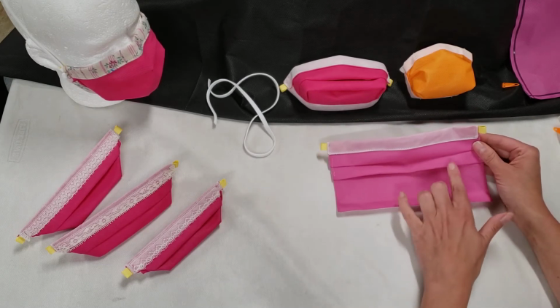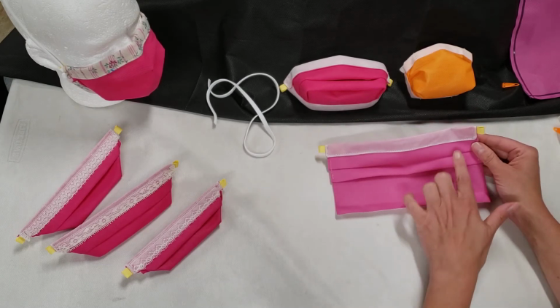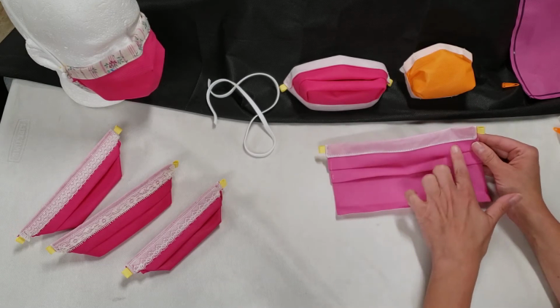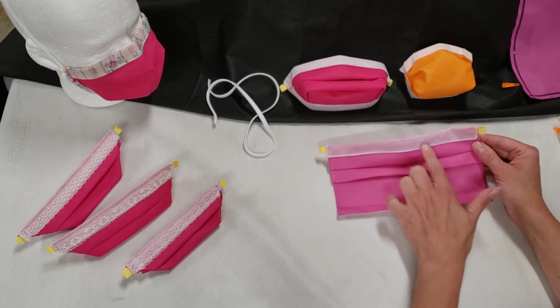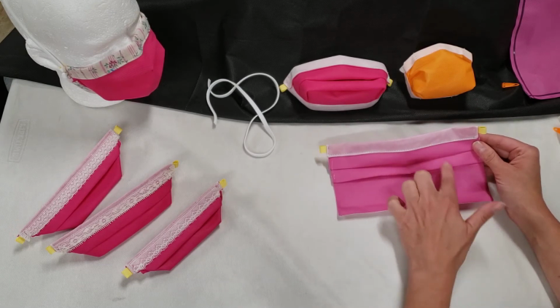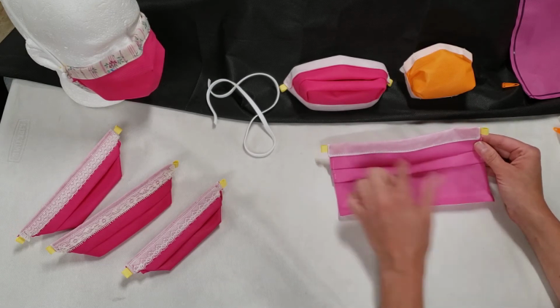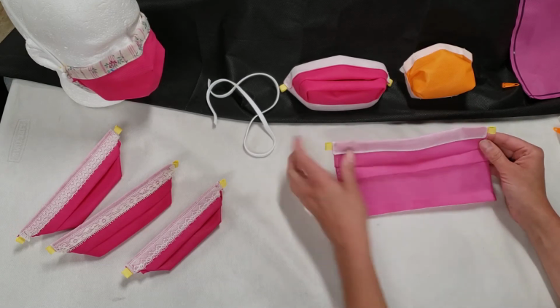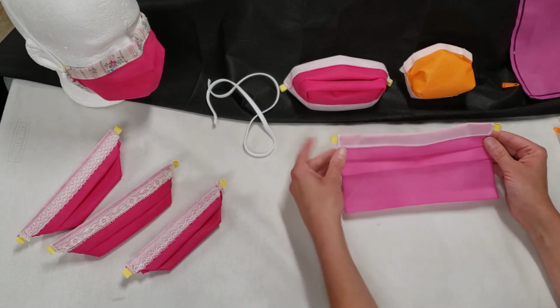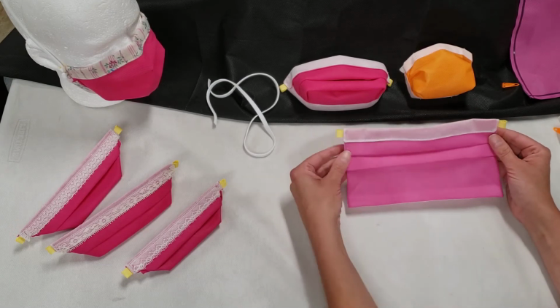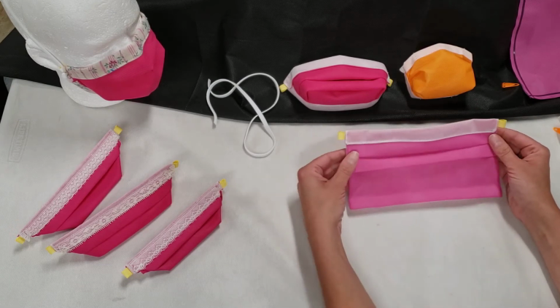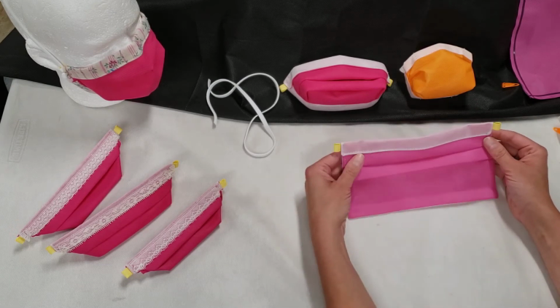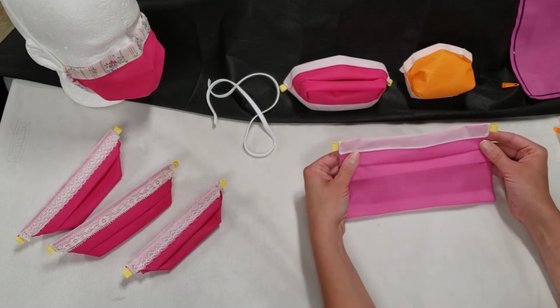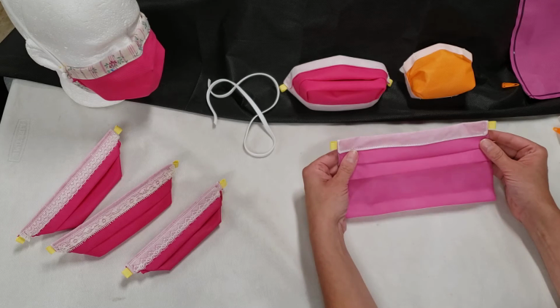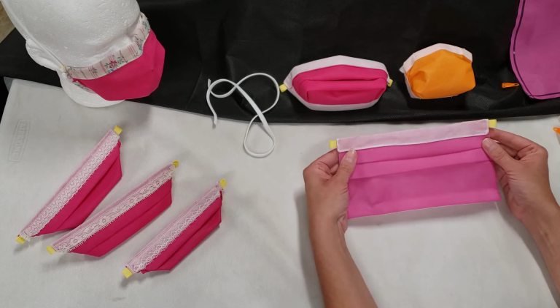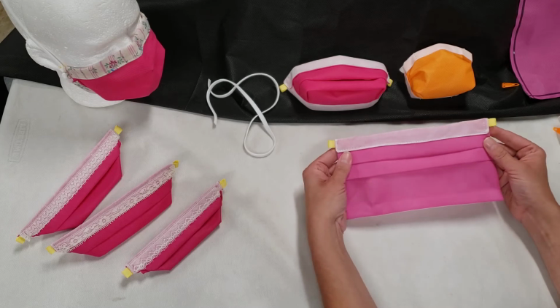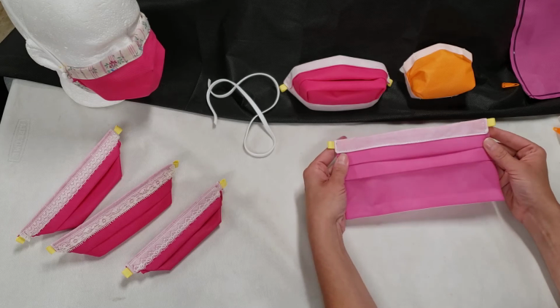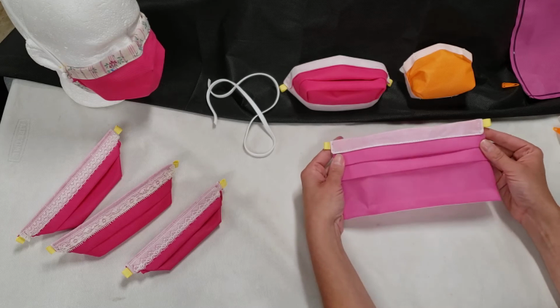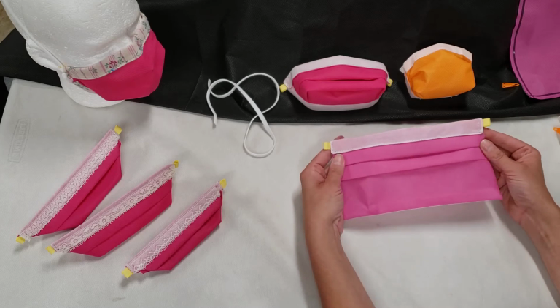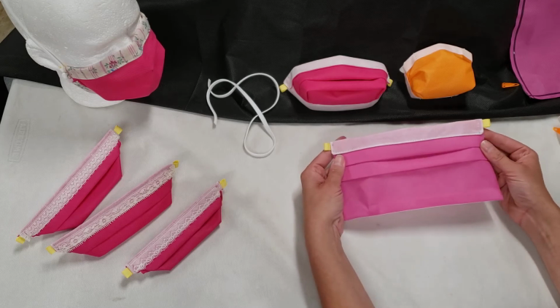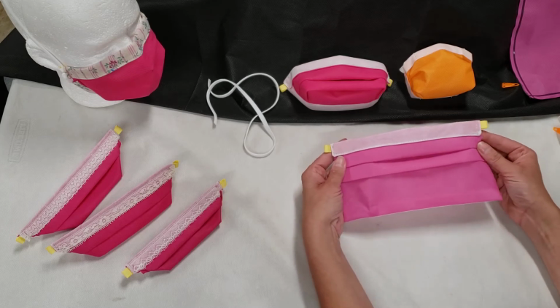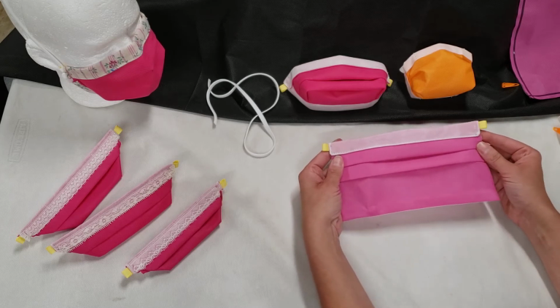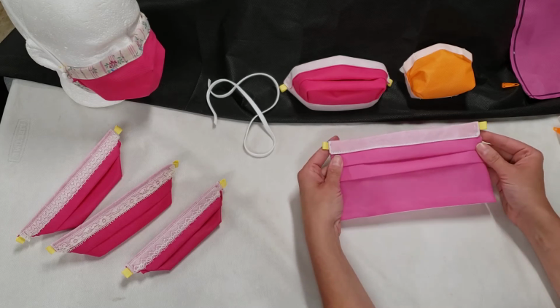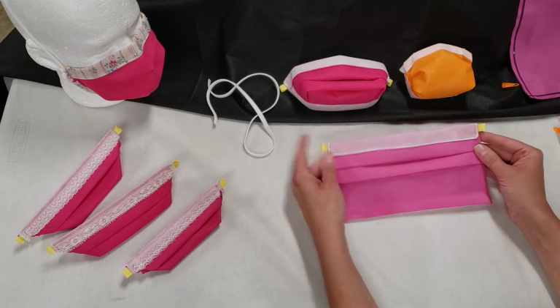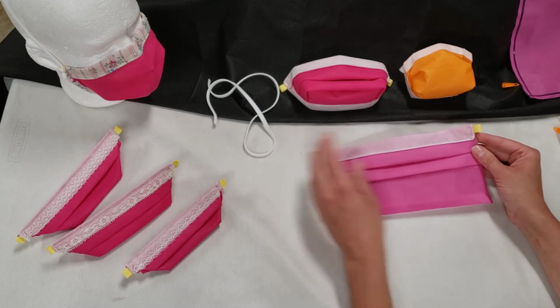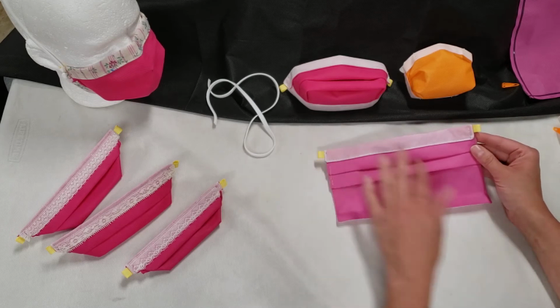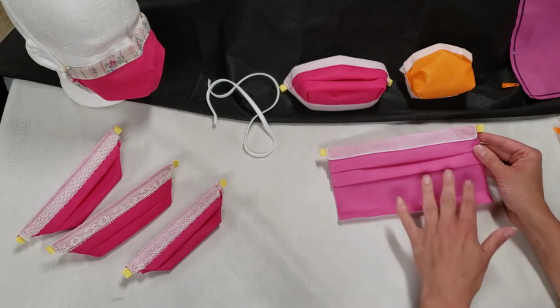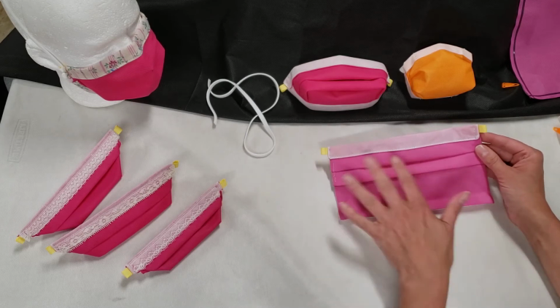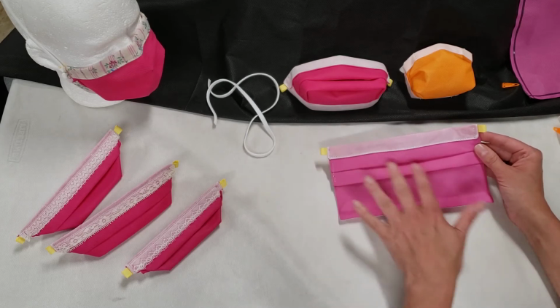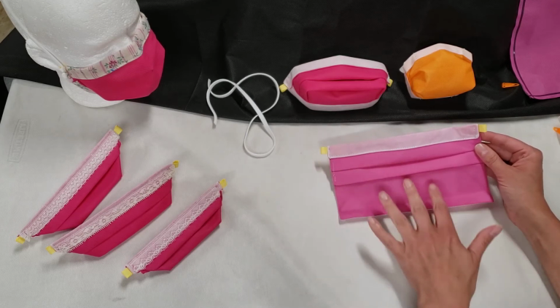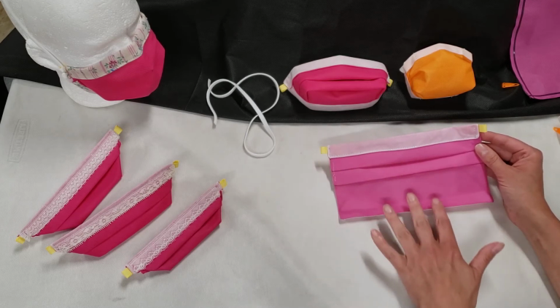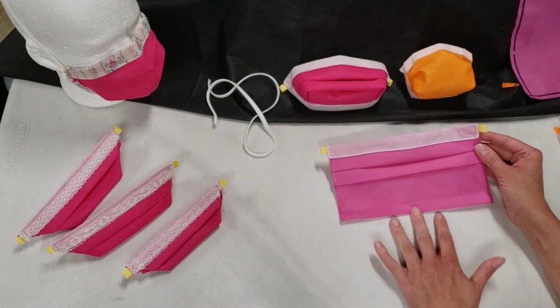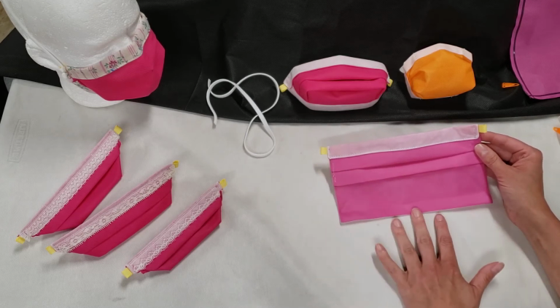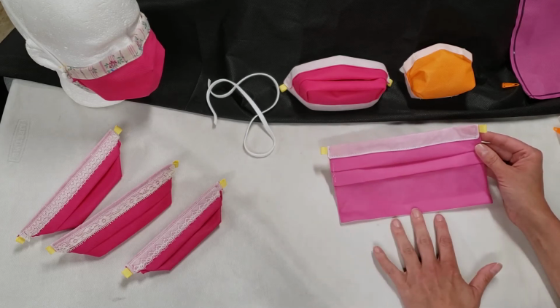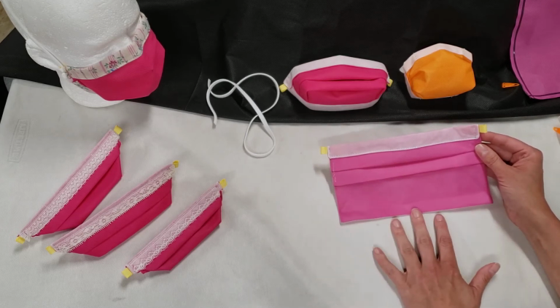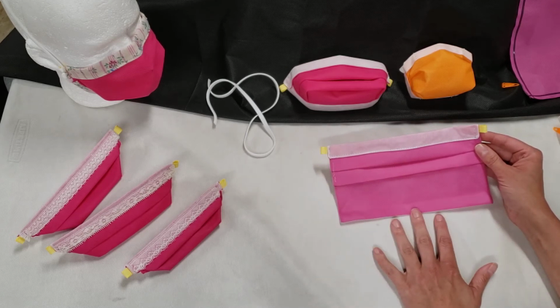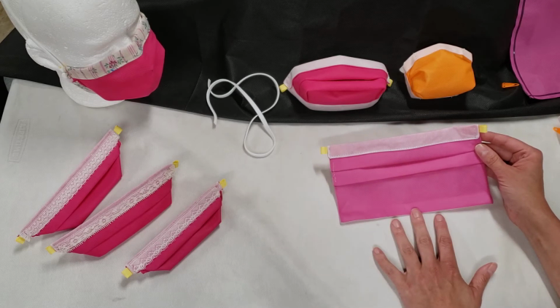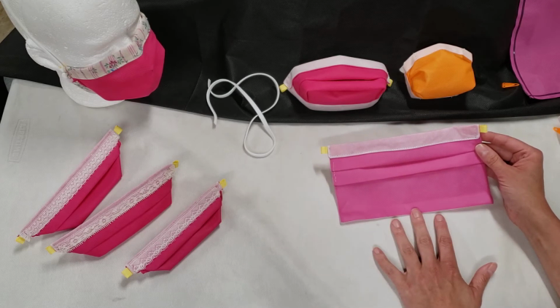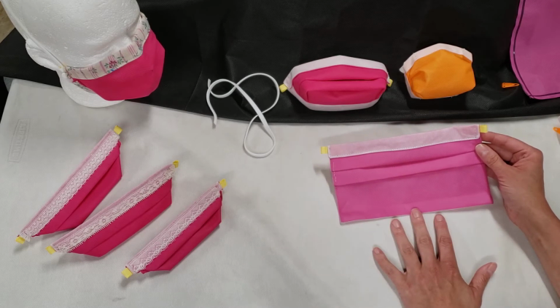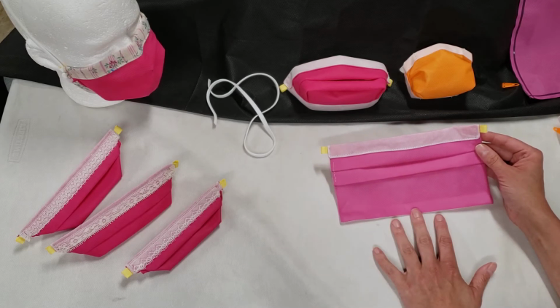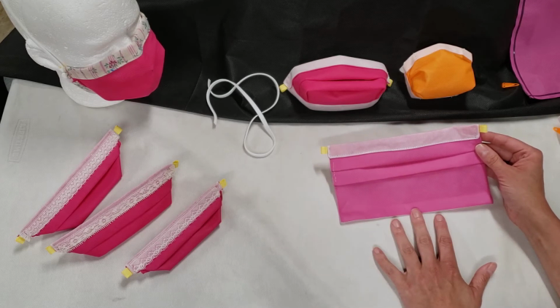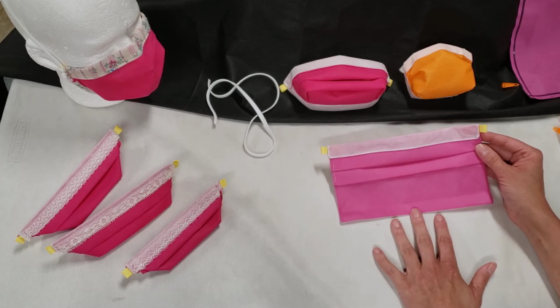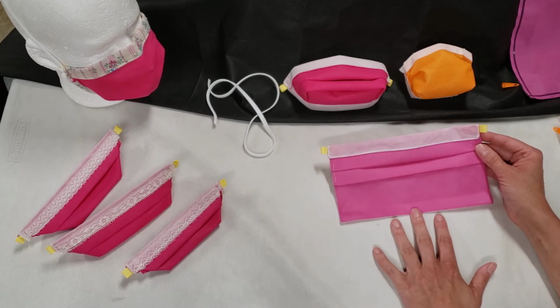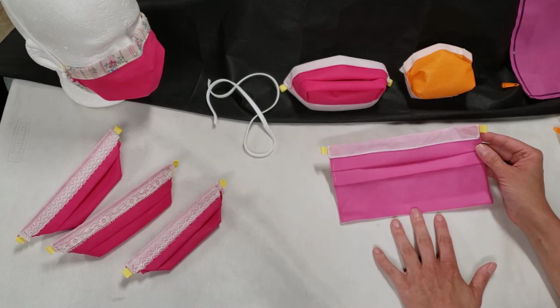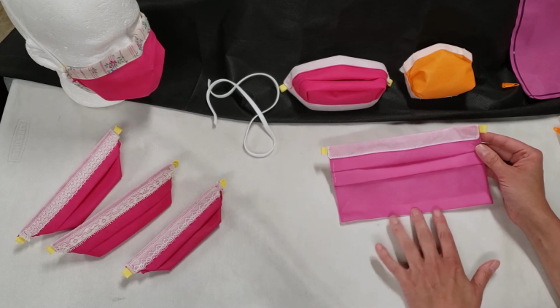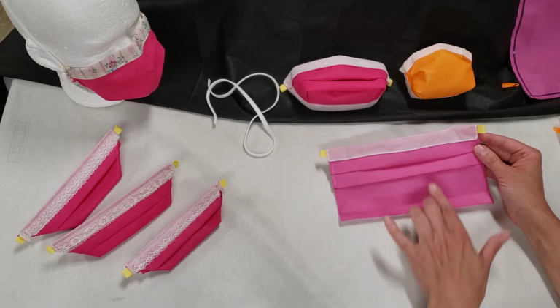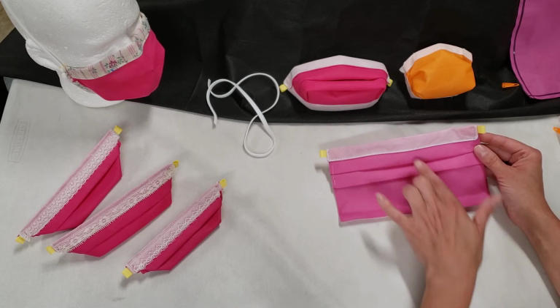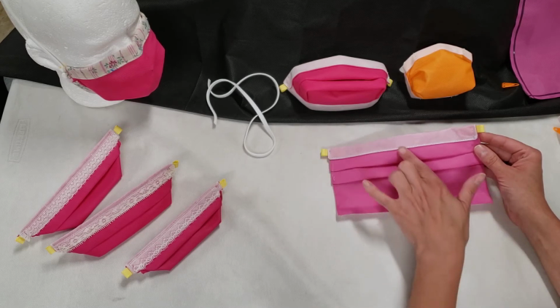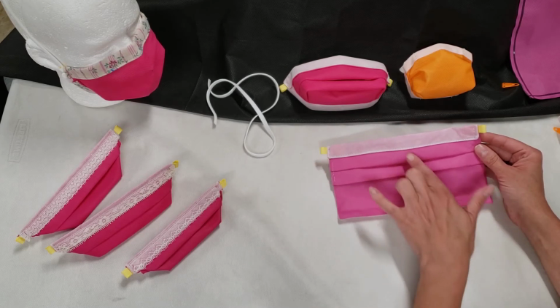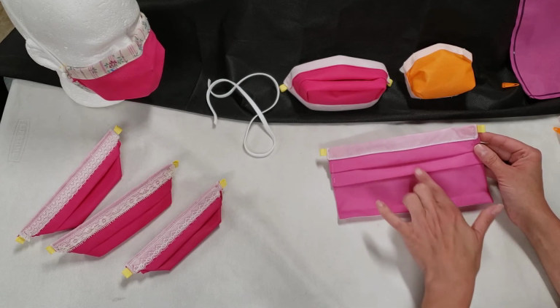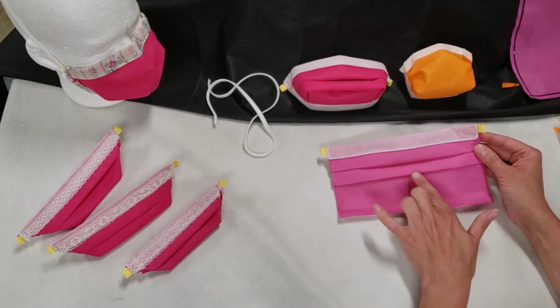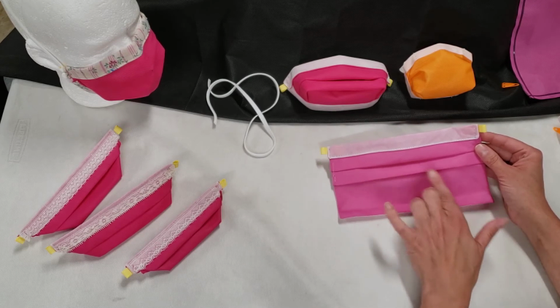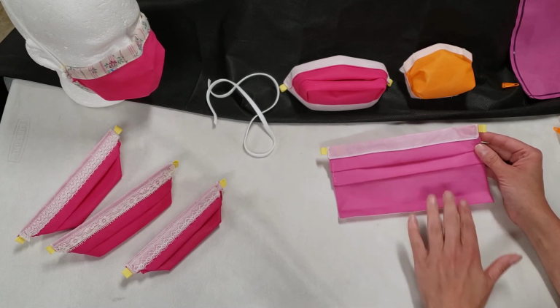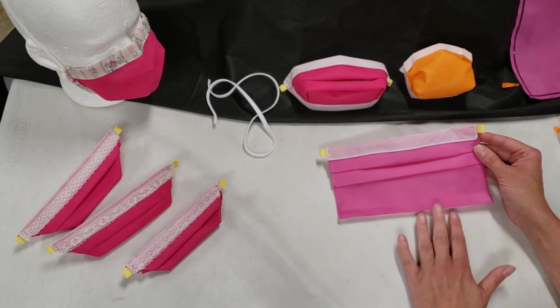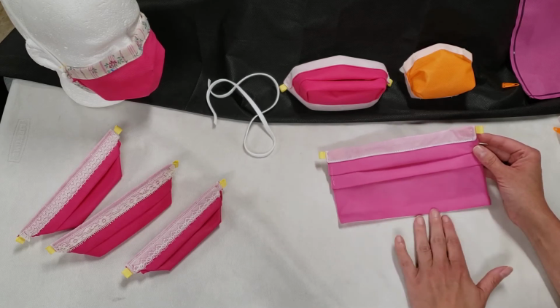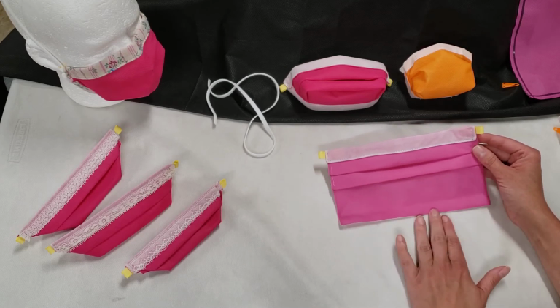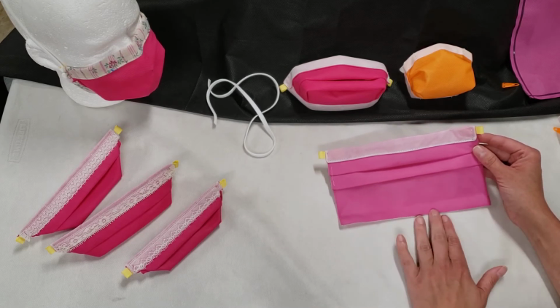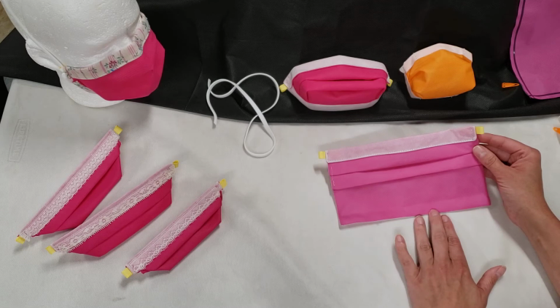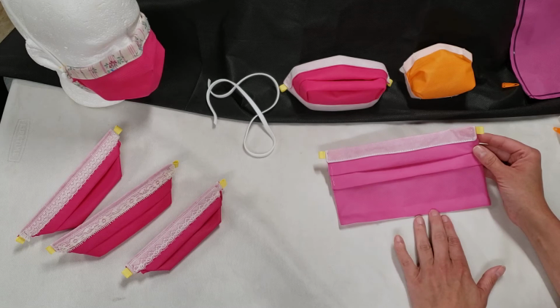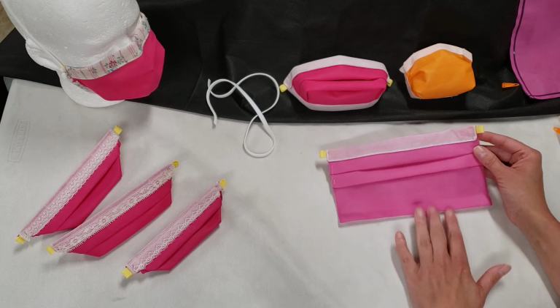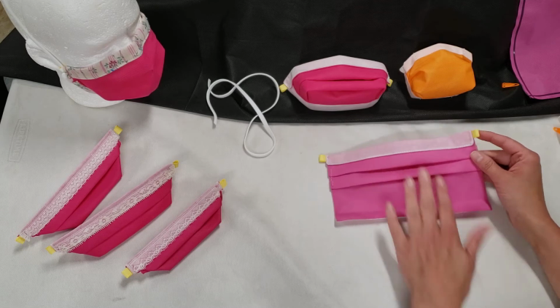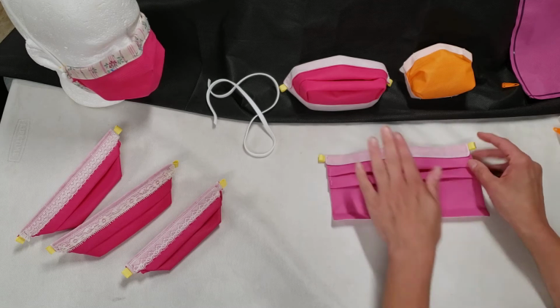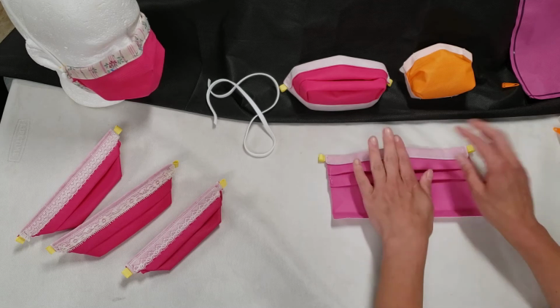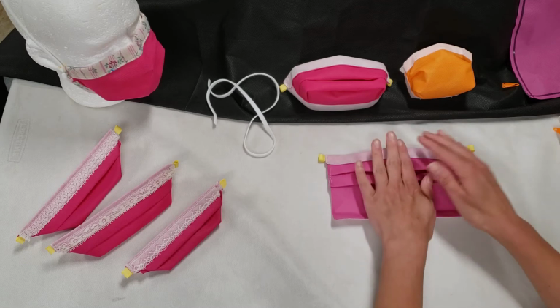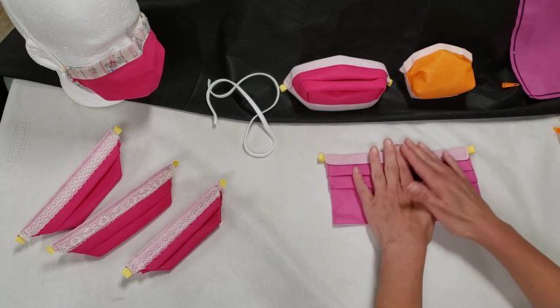It's important to note that if you're struggling with the thickness of the material in the final folds, you can use one pleat instead of two.